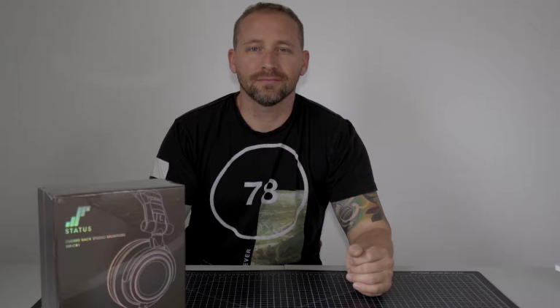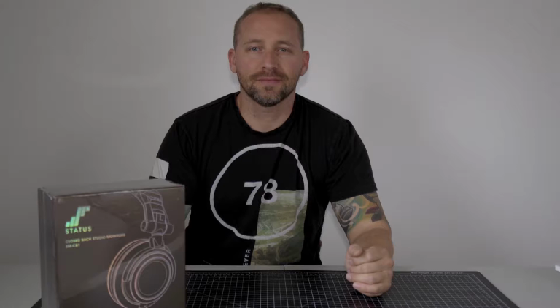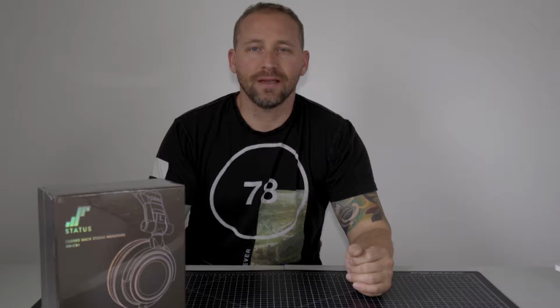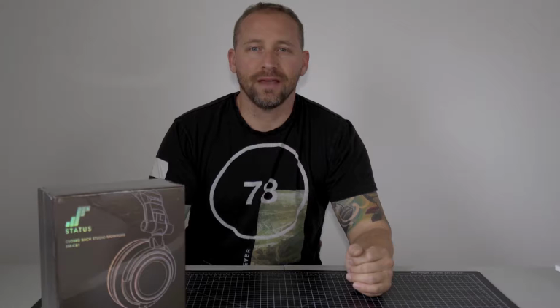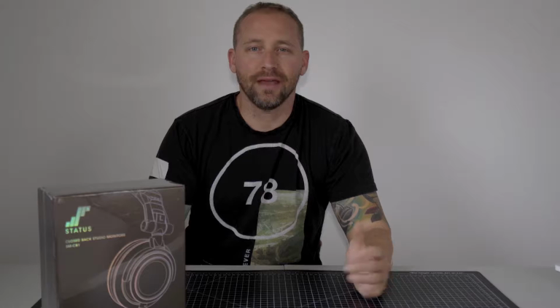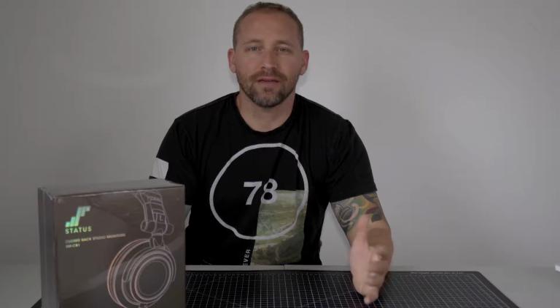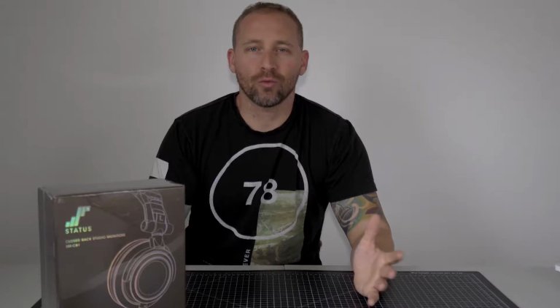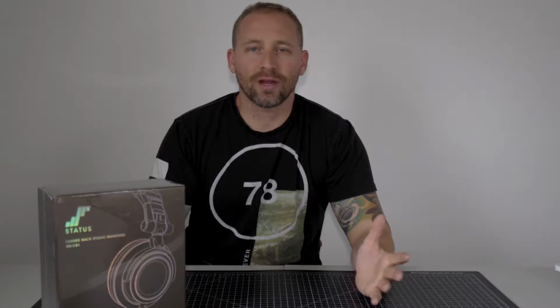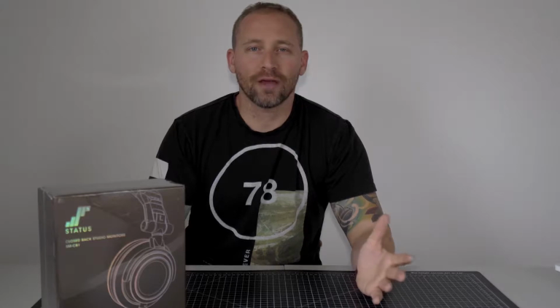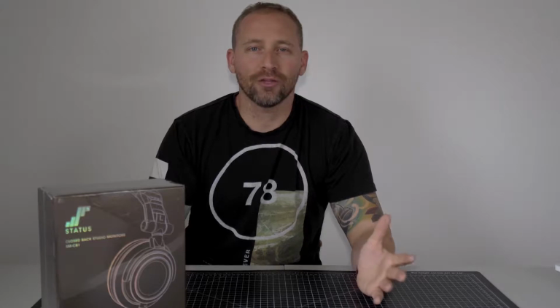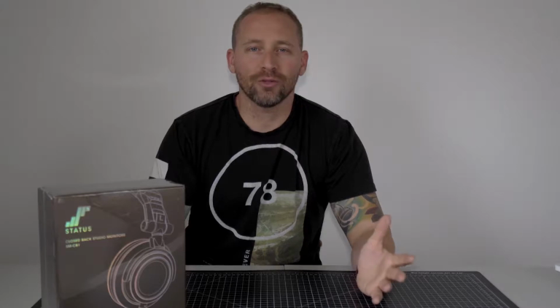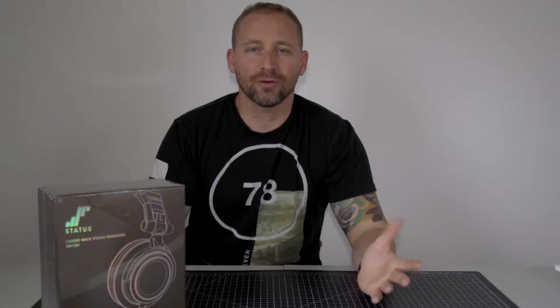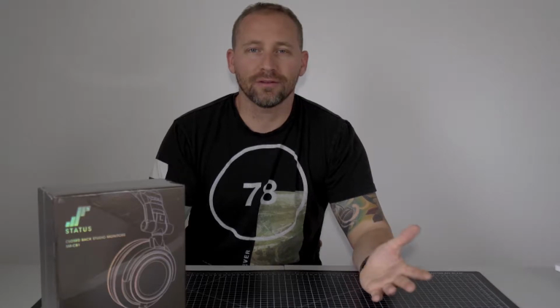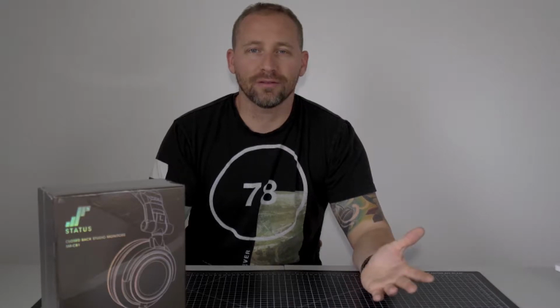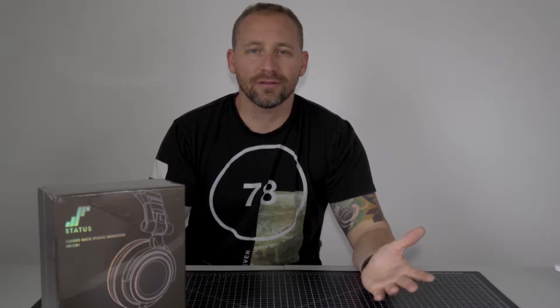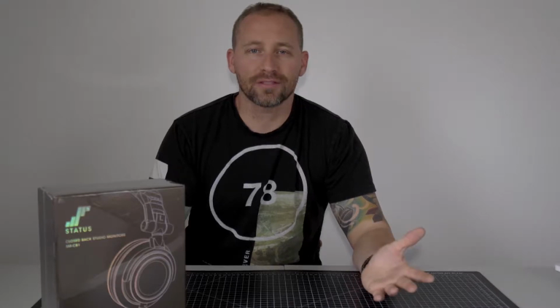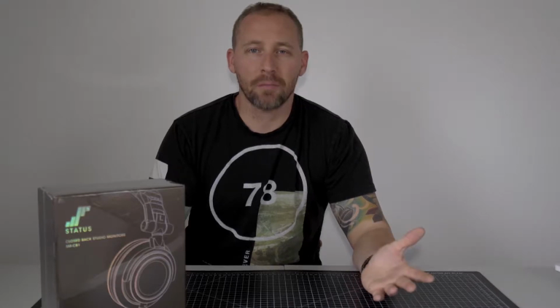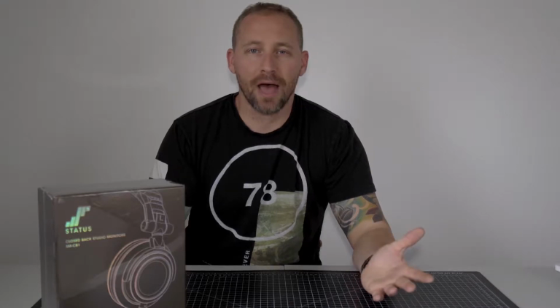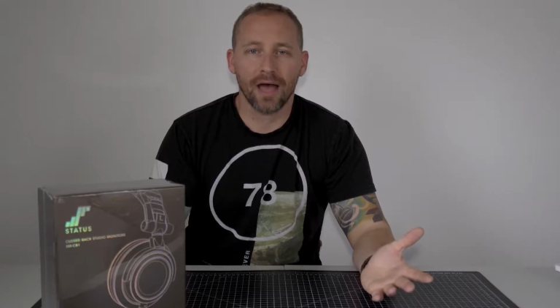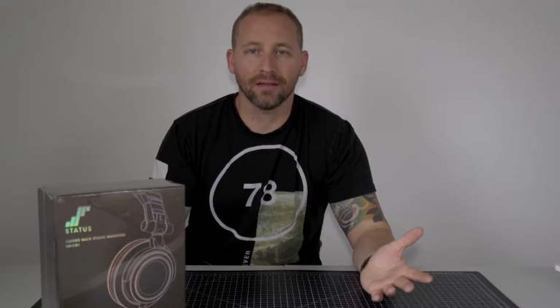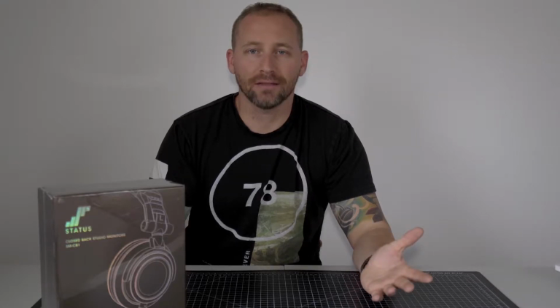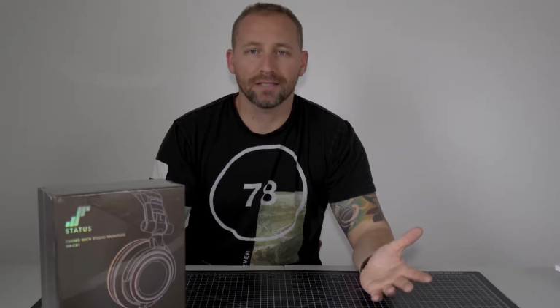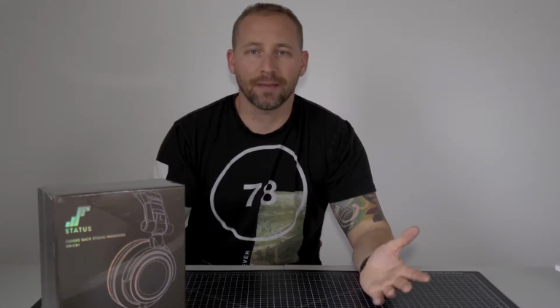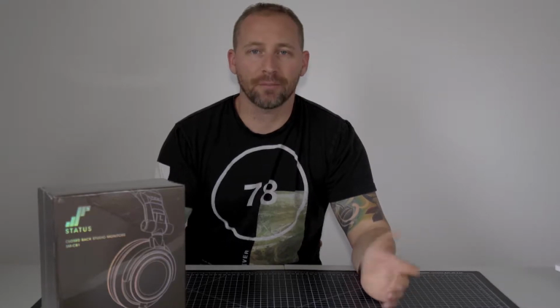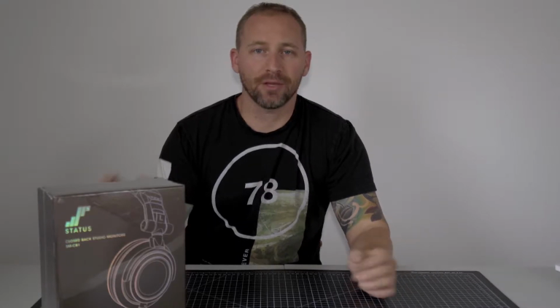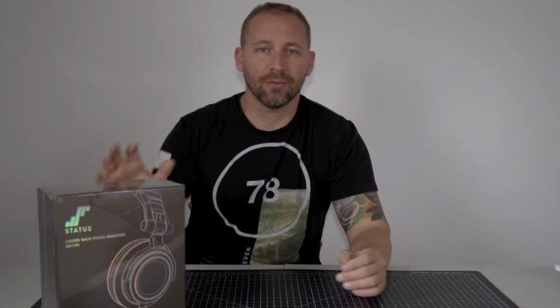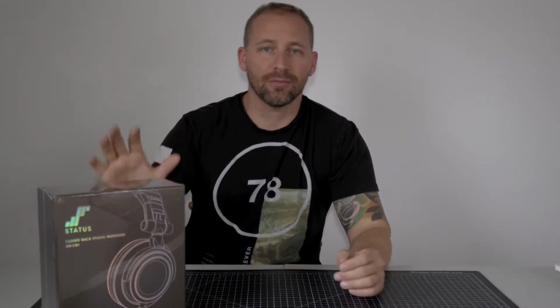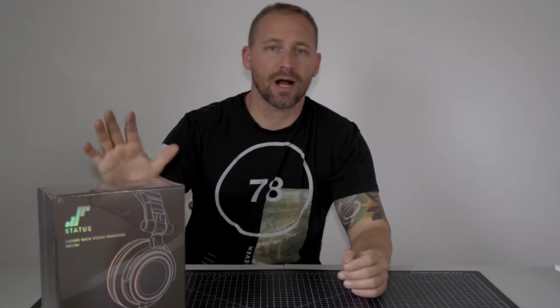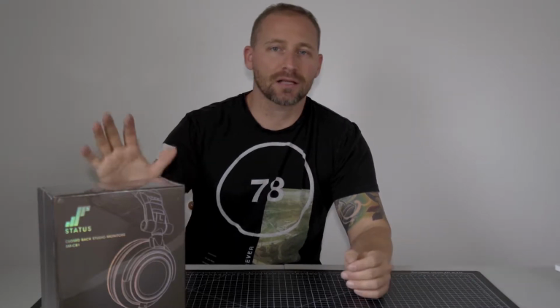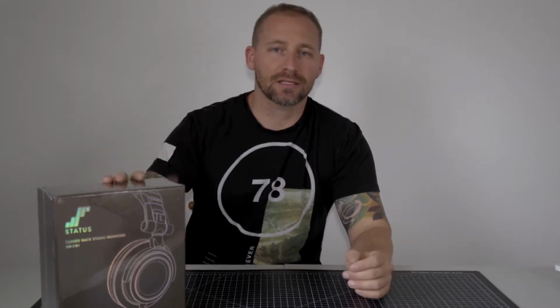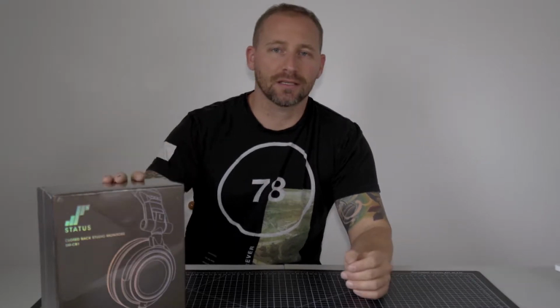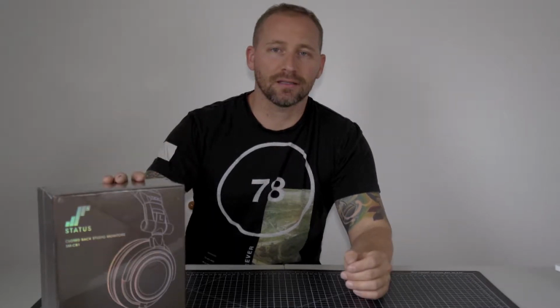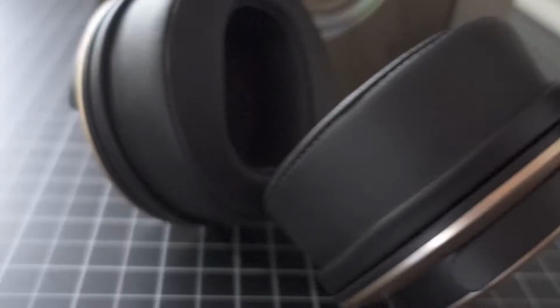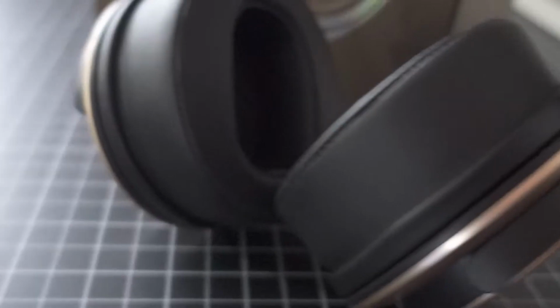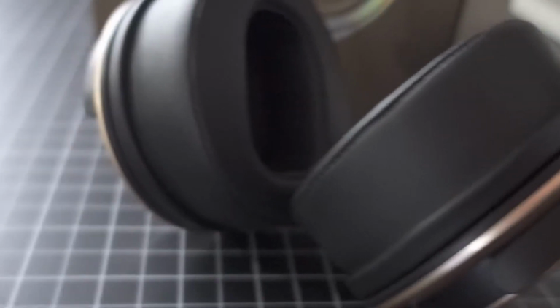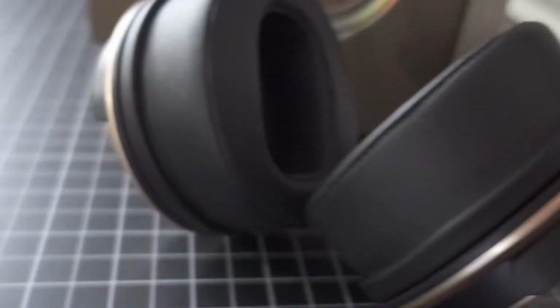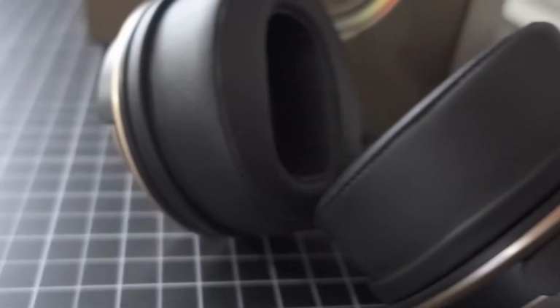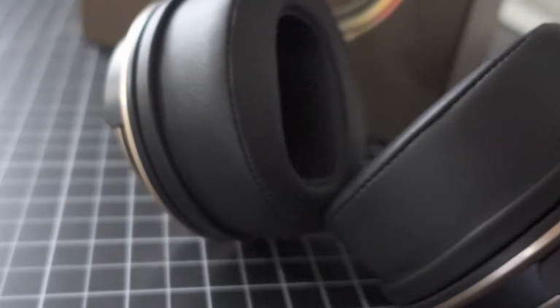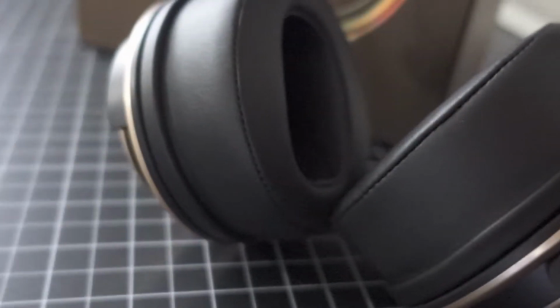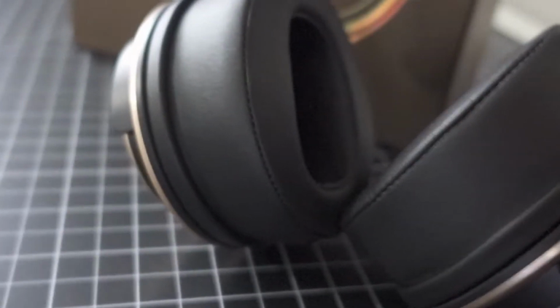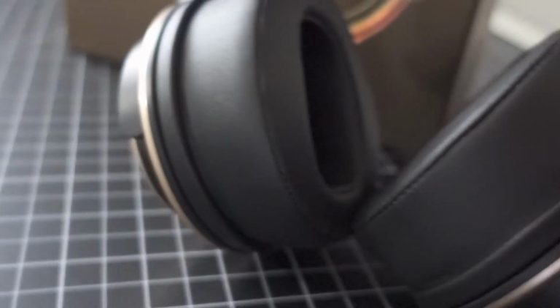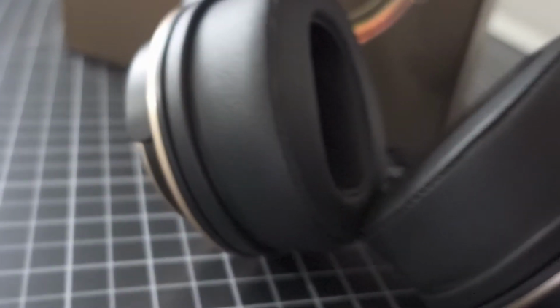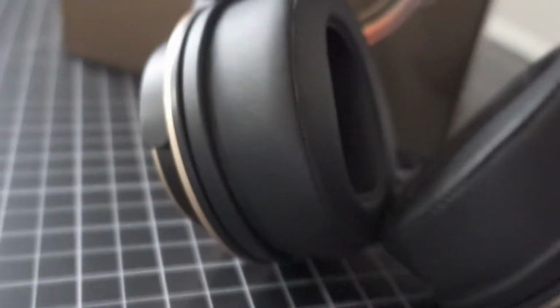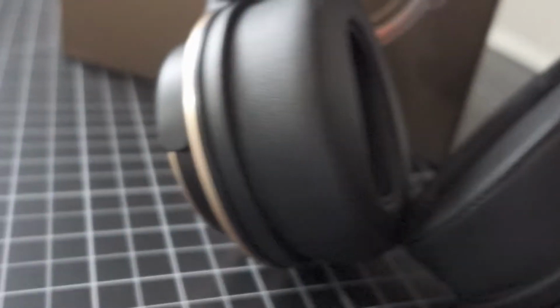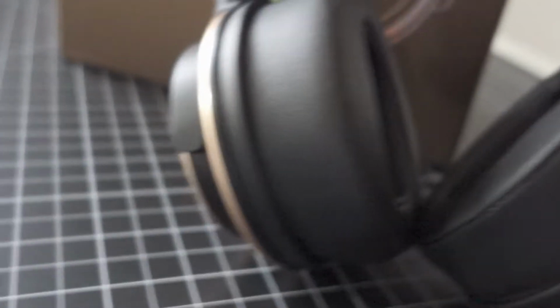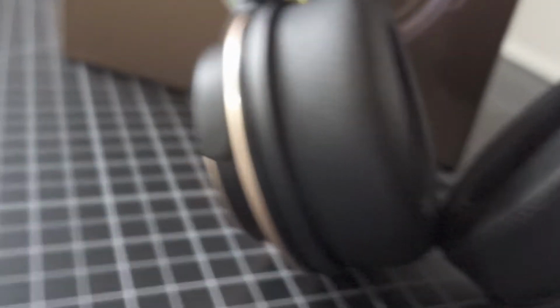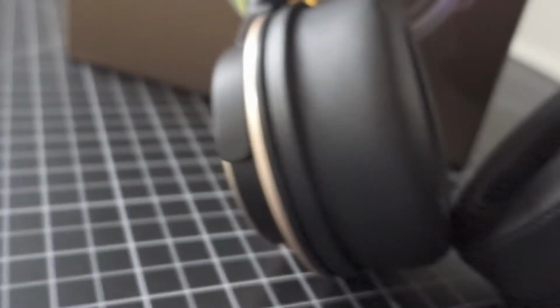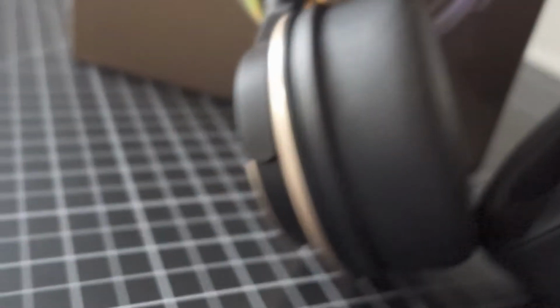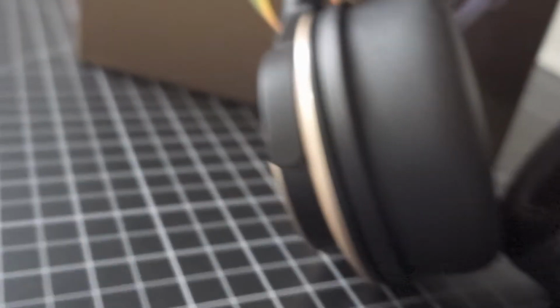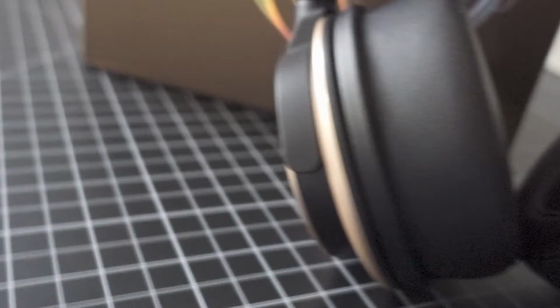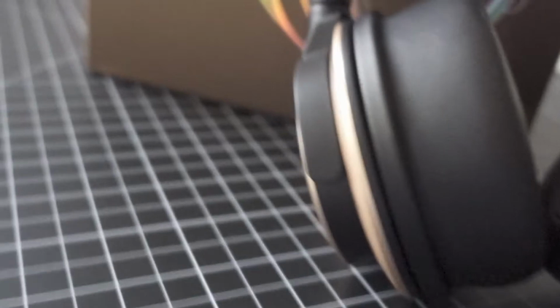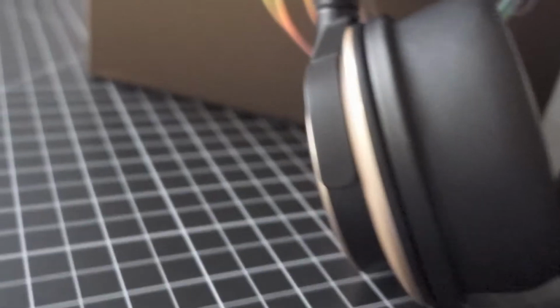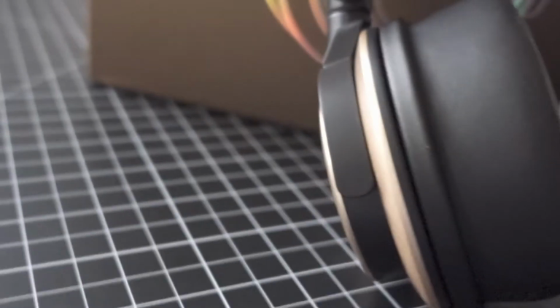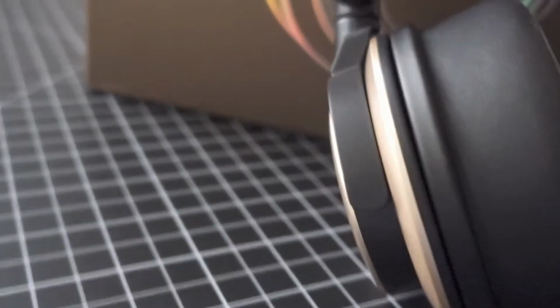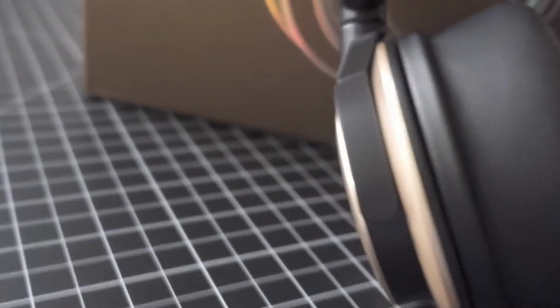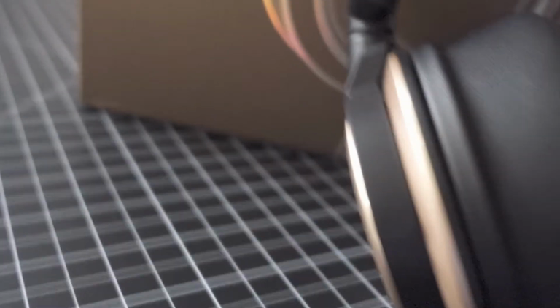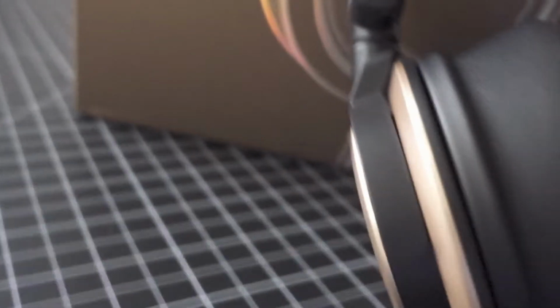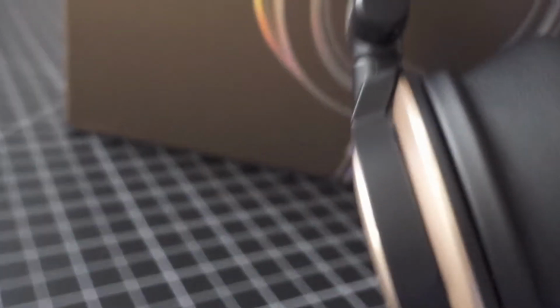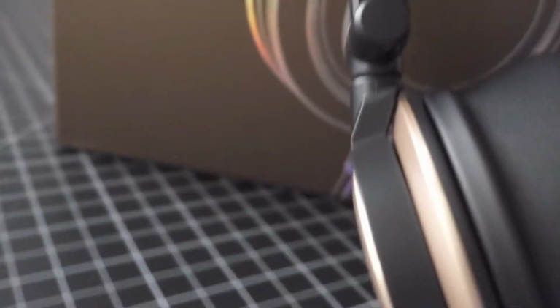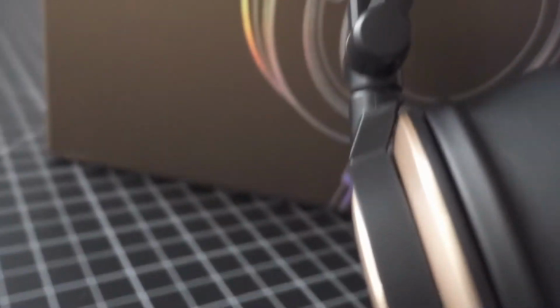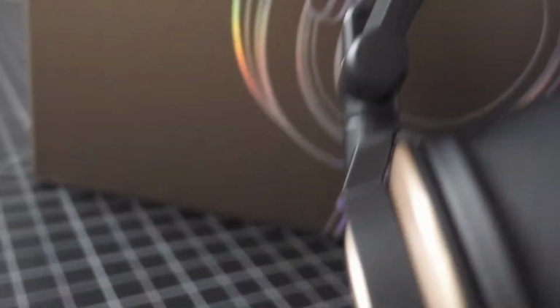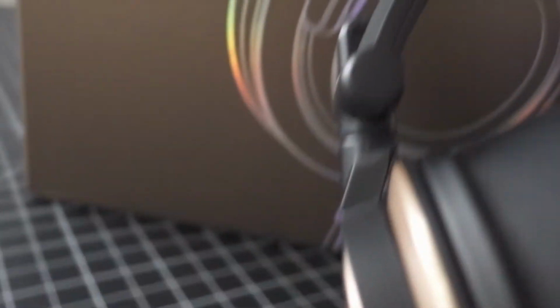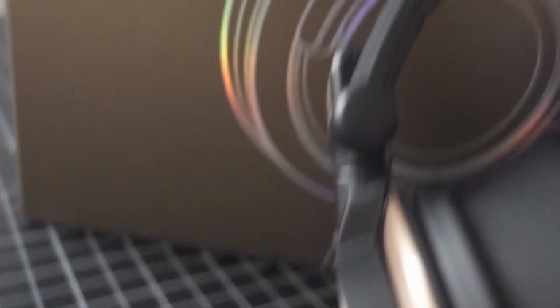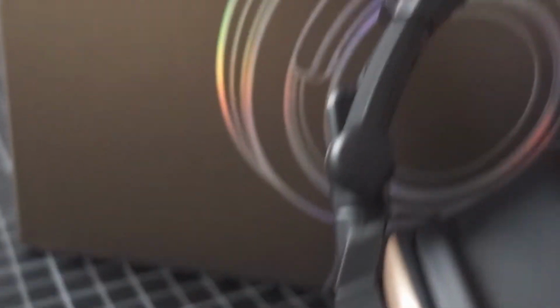Hey everyone, how are you doing? It's Matt, and today I'm going to be unboxing the closed back studio monitors by Status.